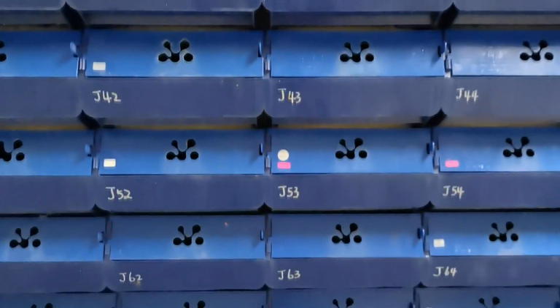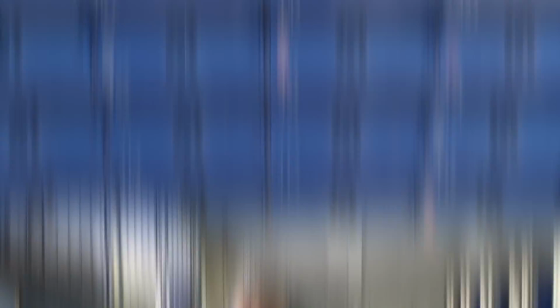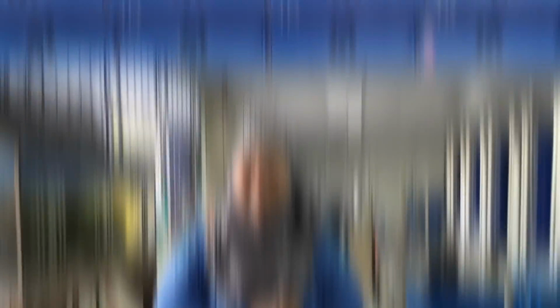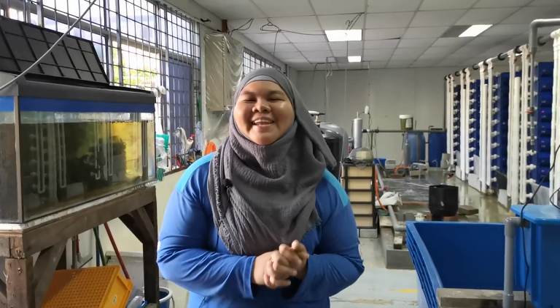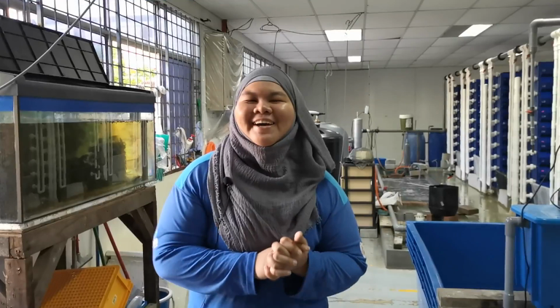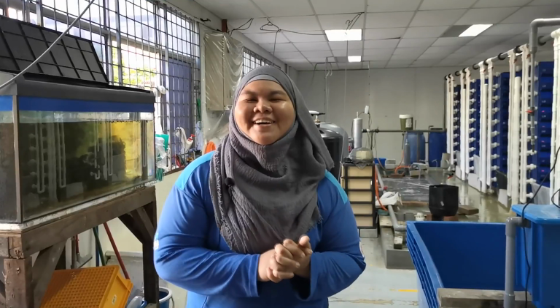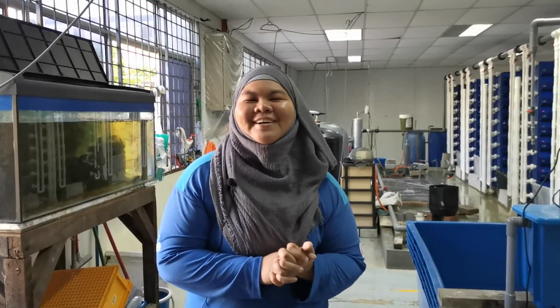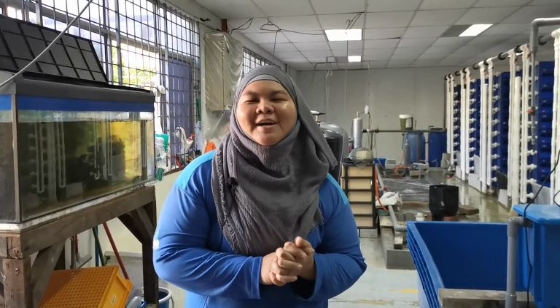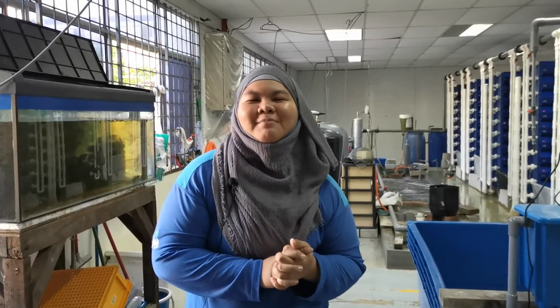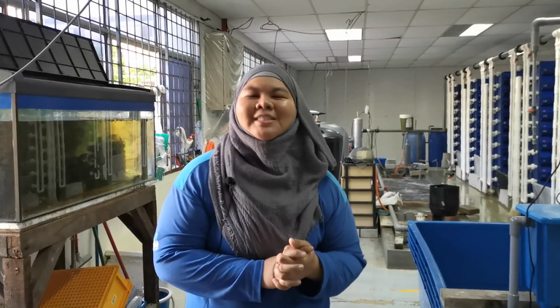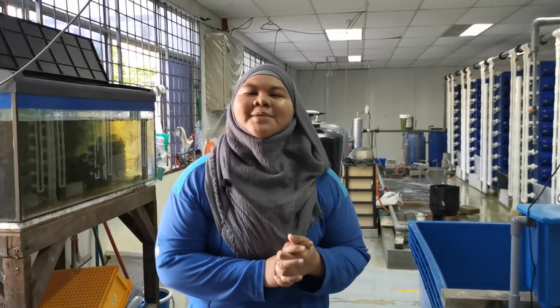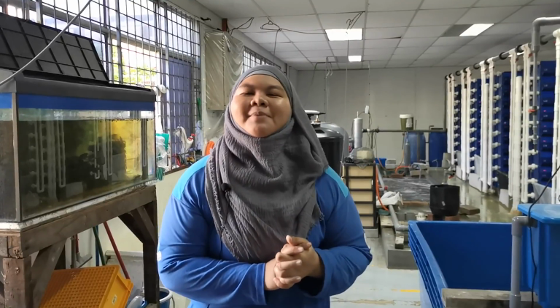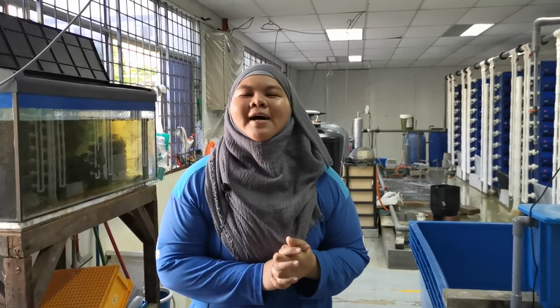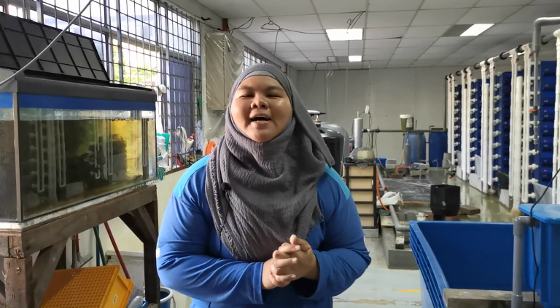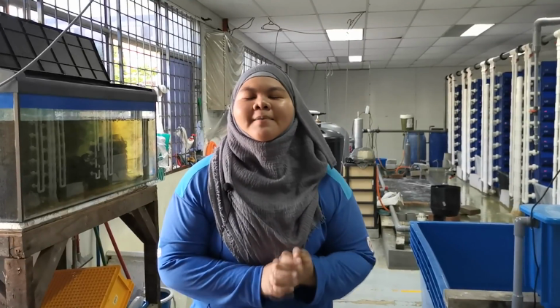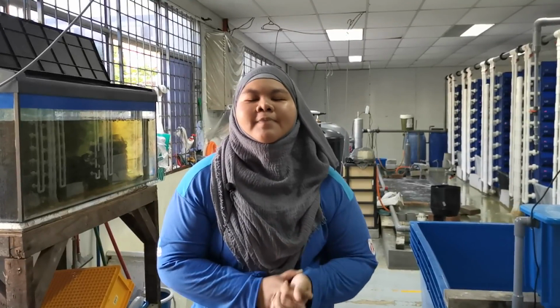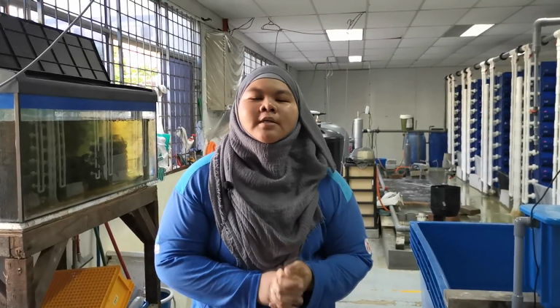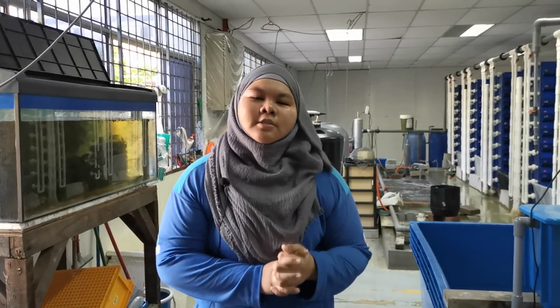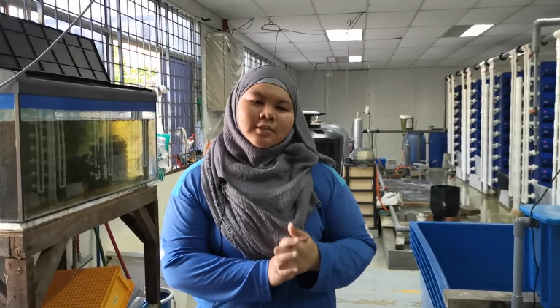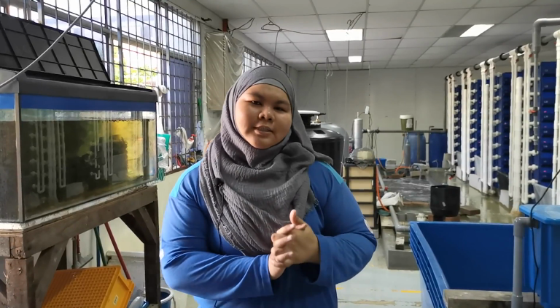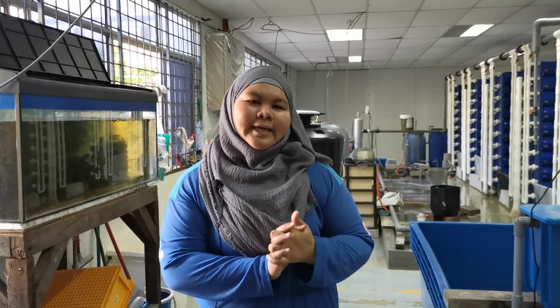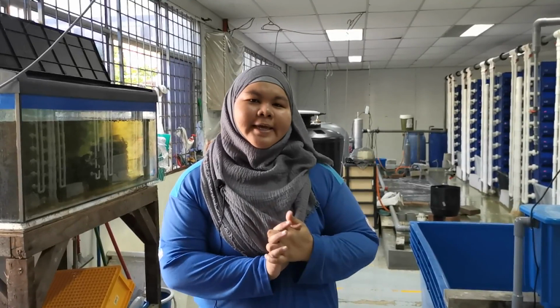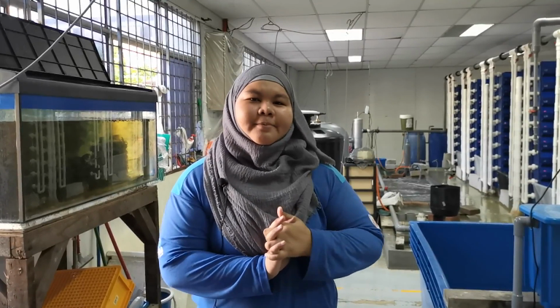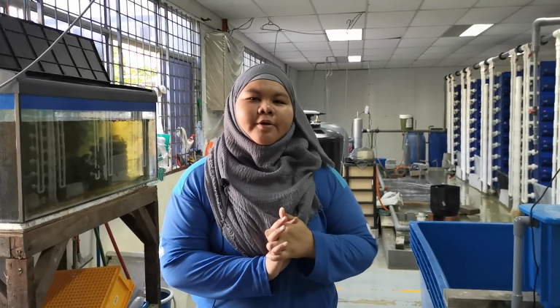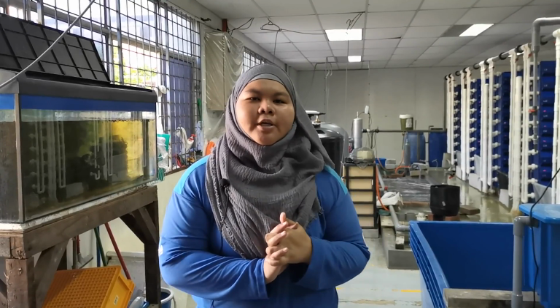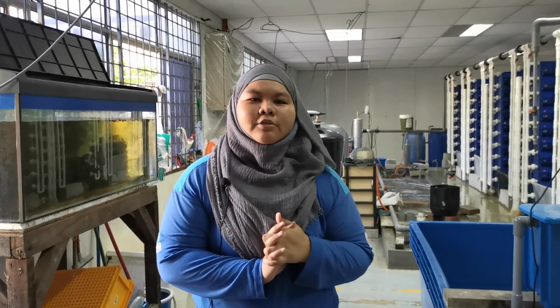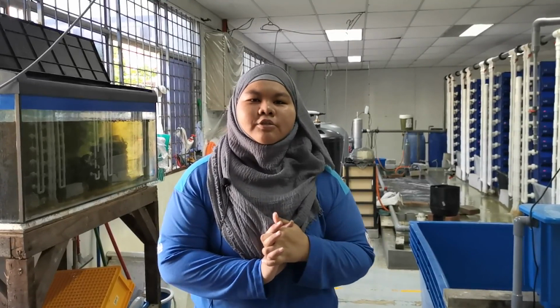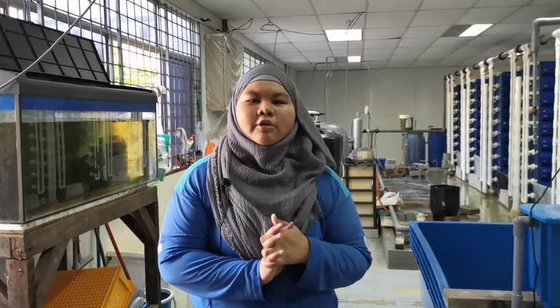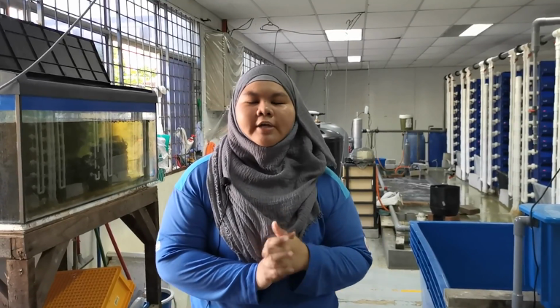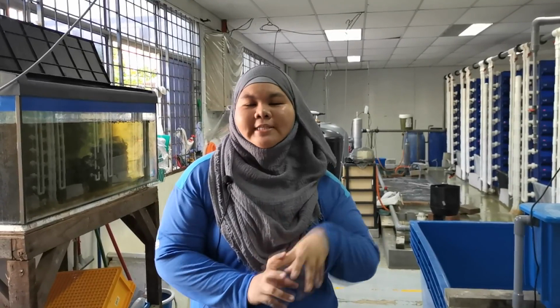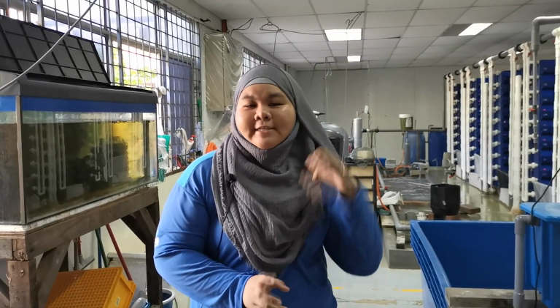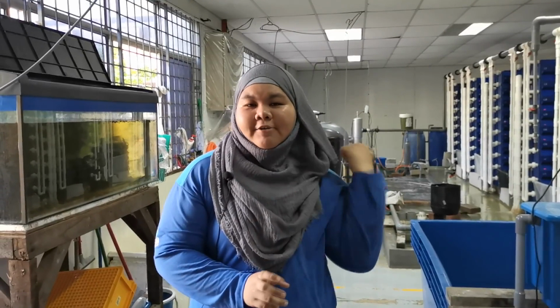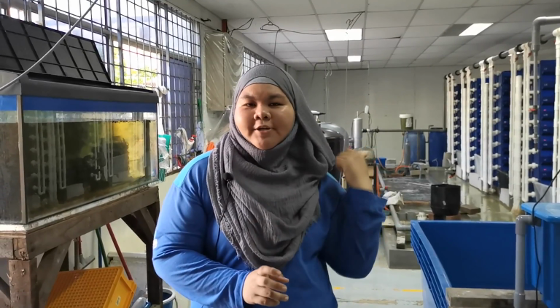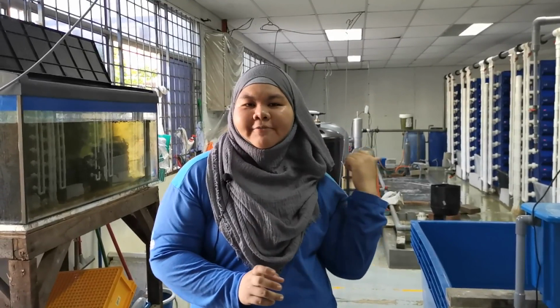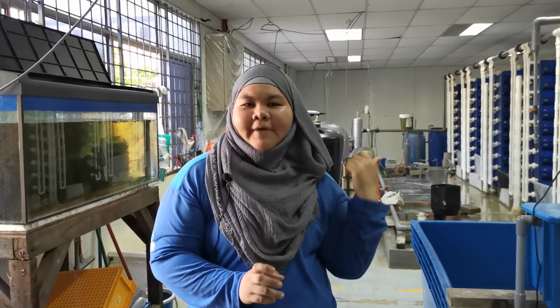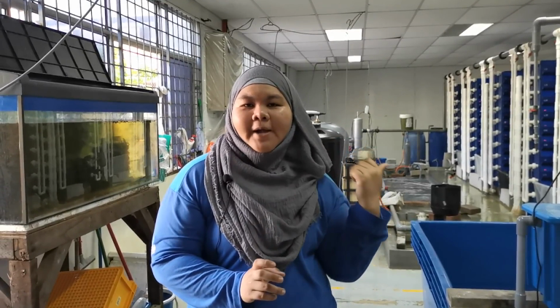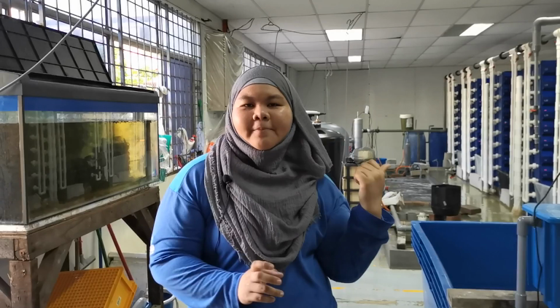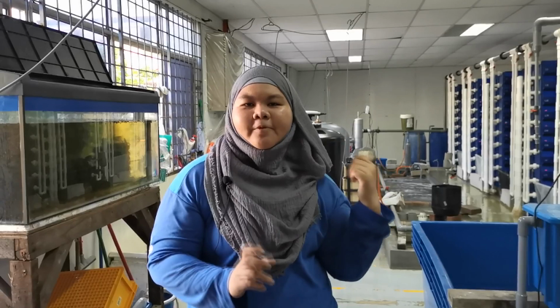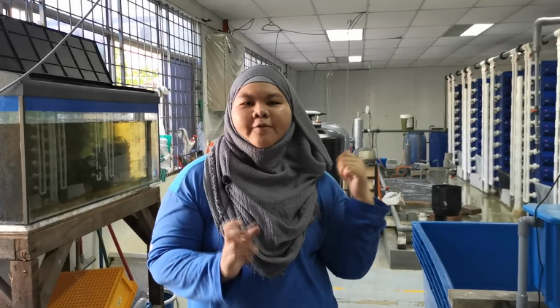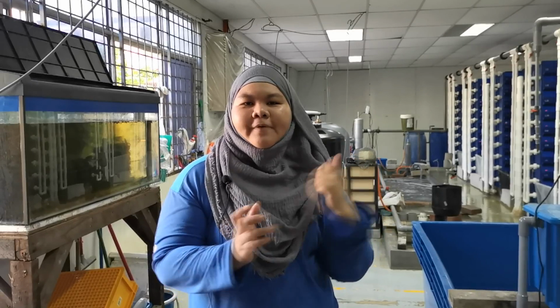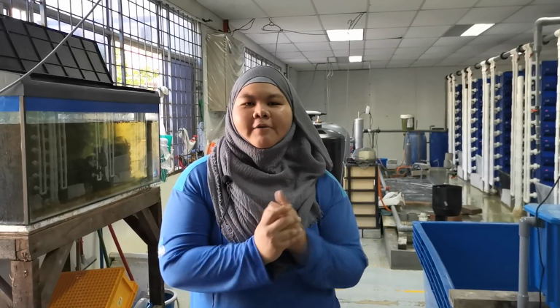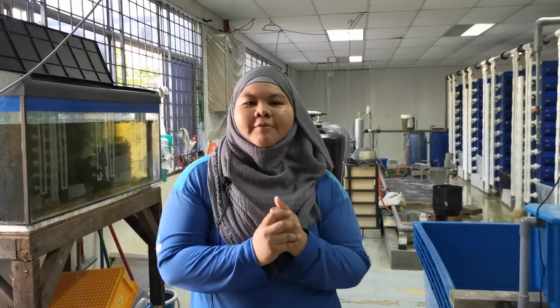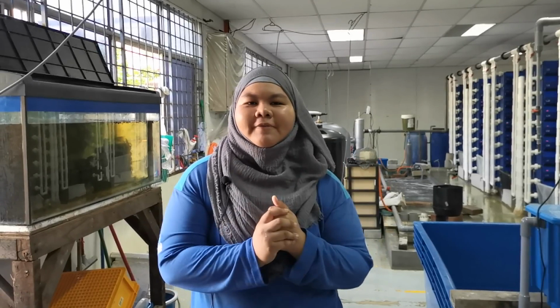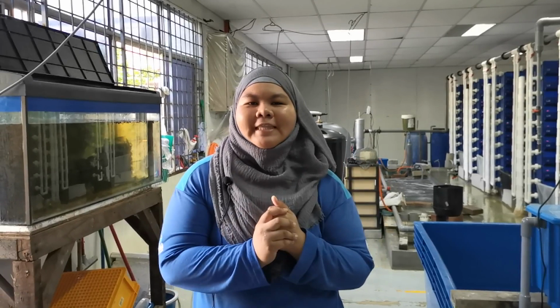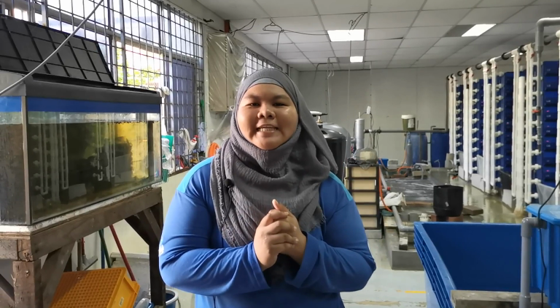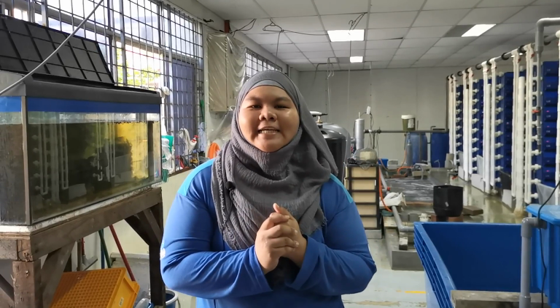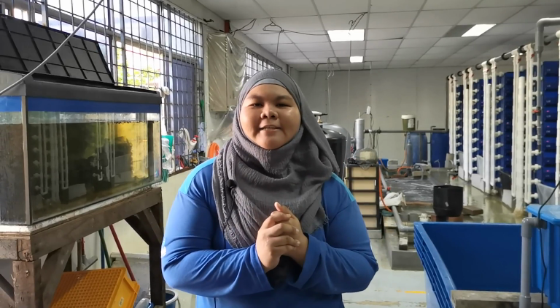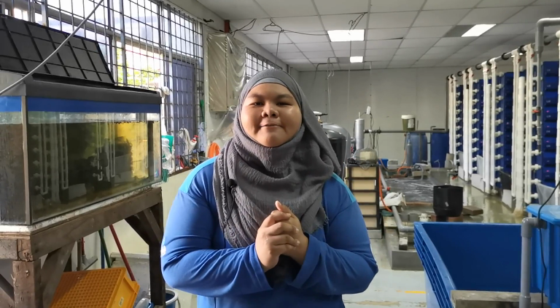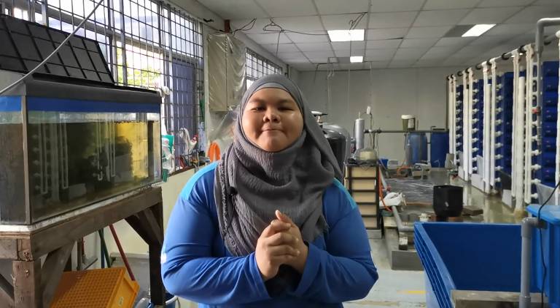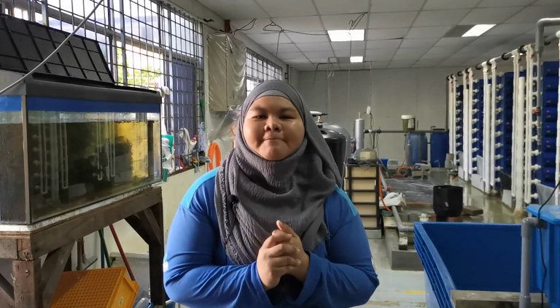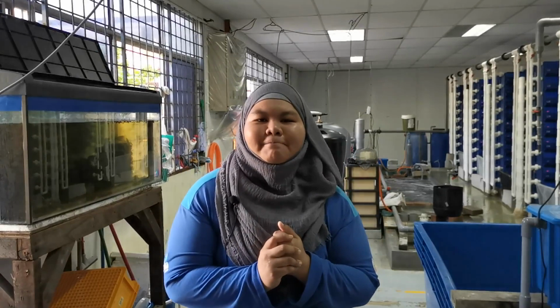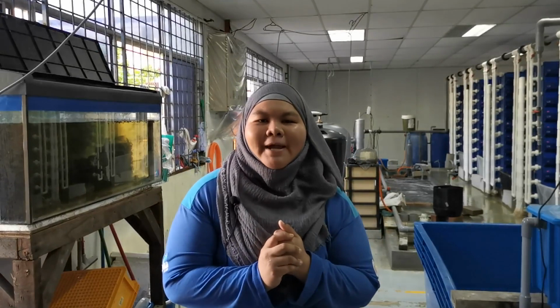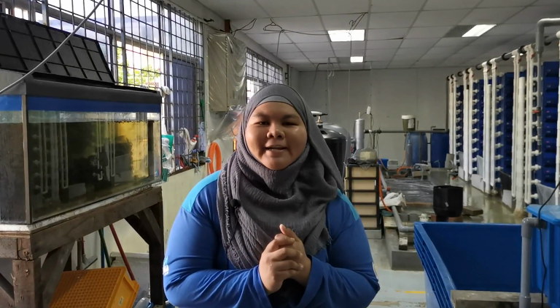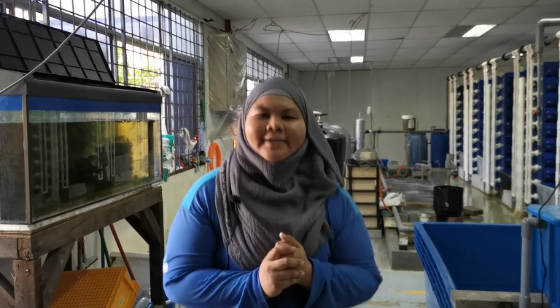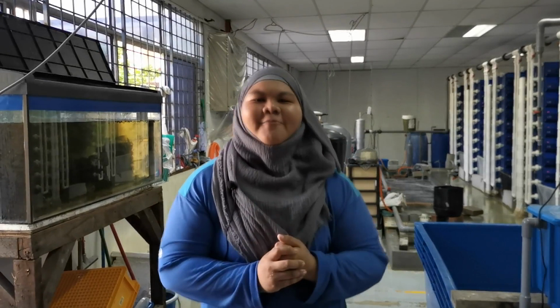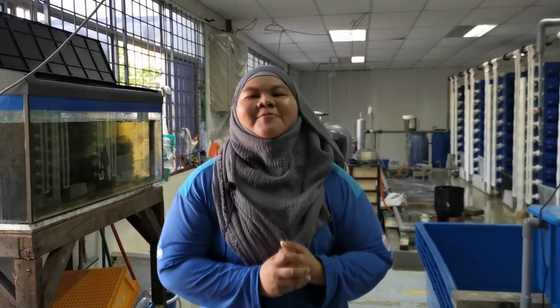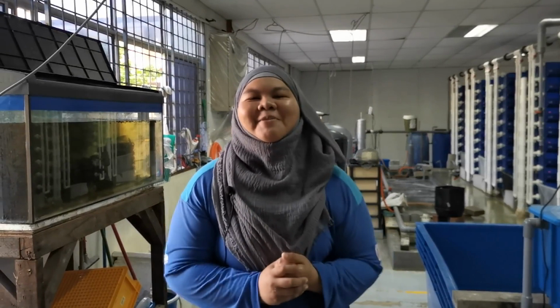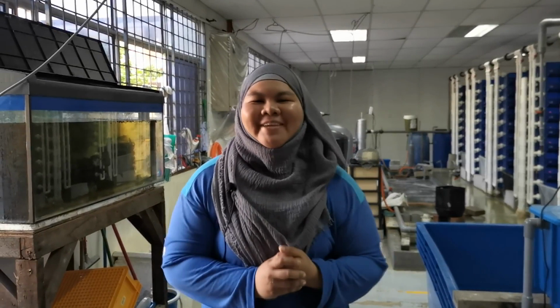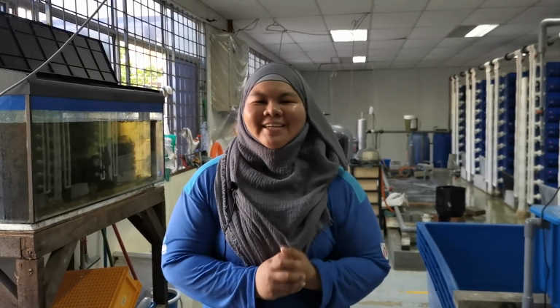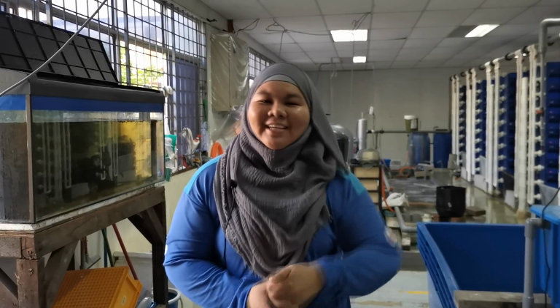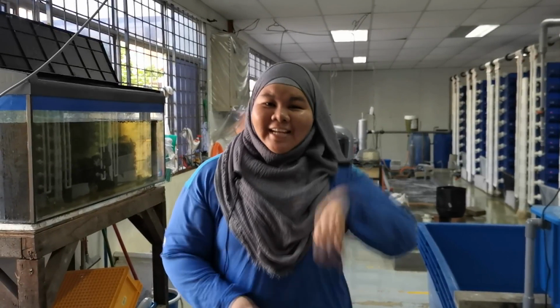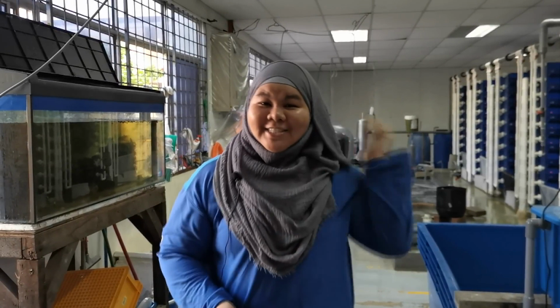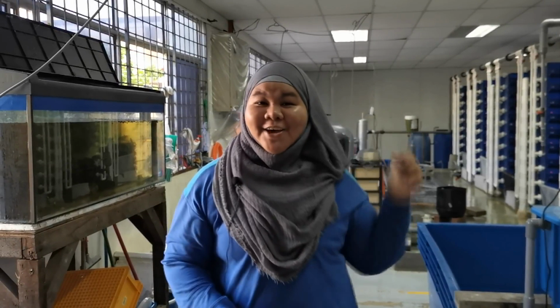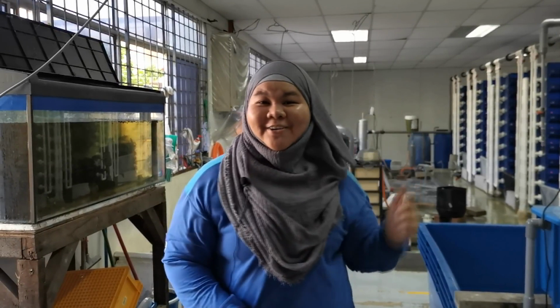Hello, I'm Shima. Today I'm going to show you guys around the farm of our vertical mud crab farming. Let's go!